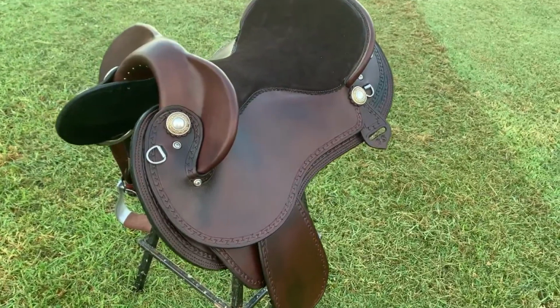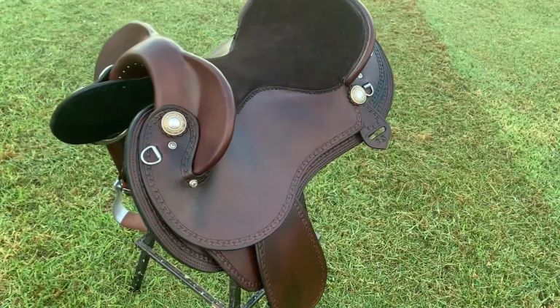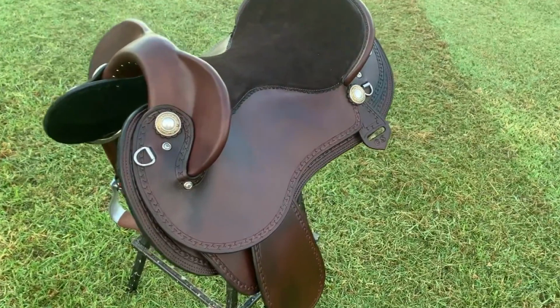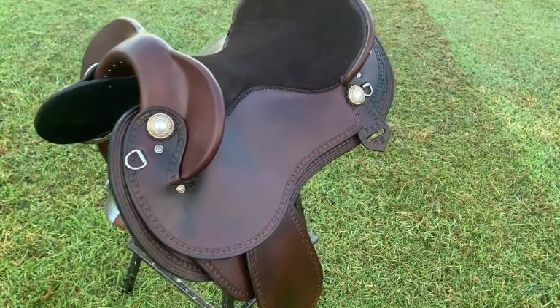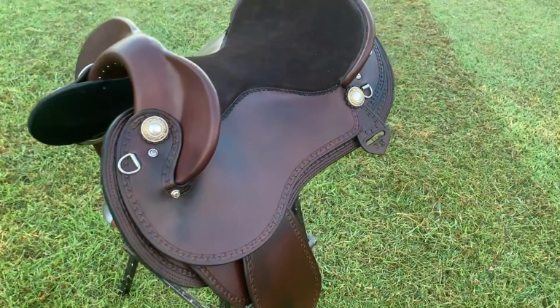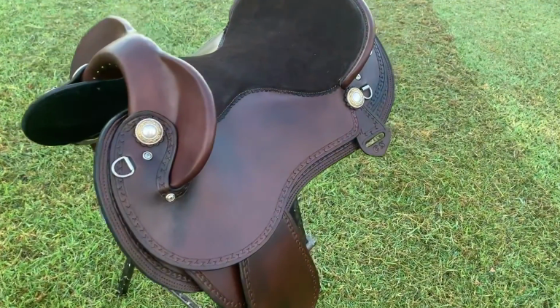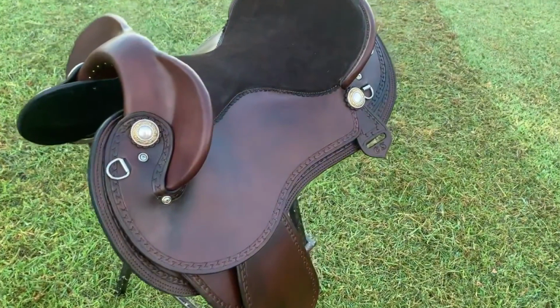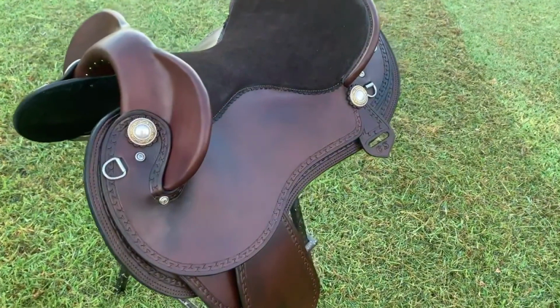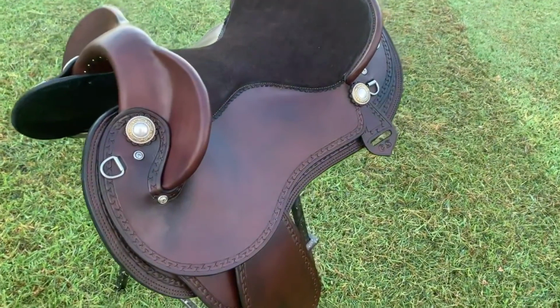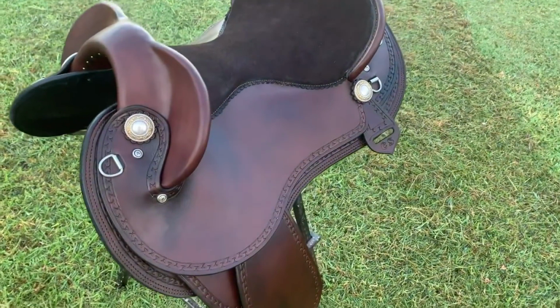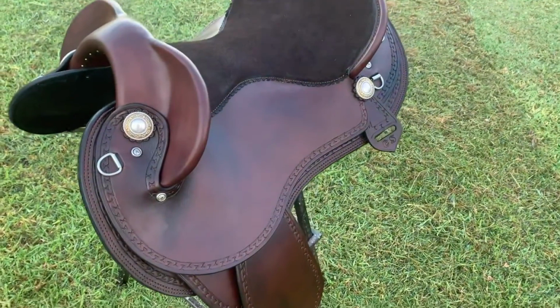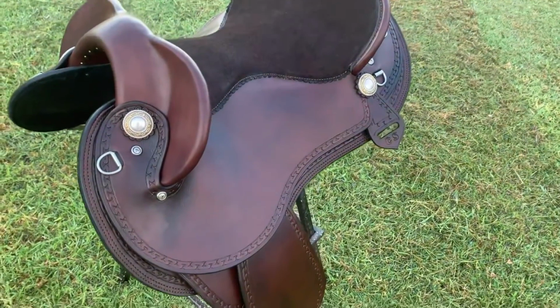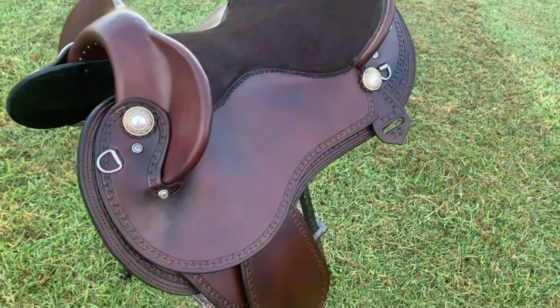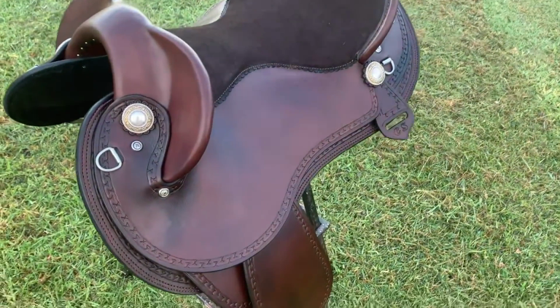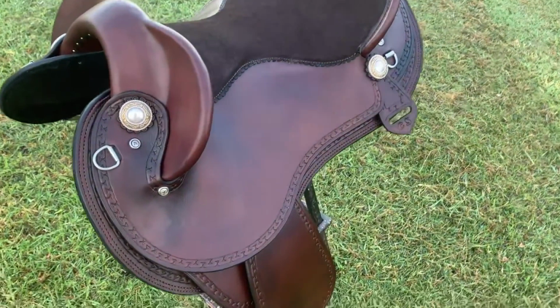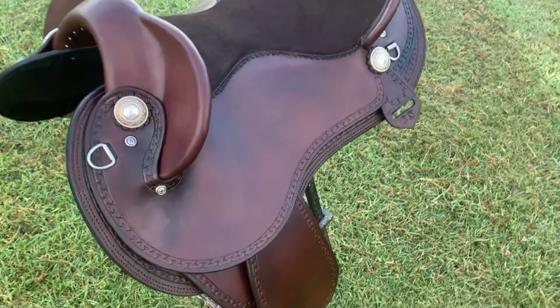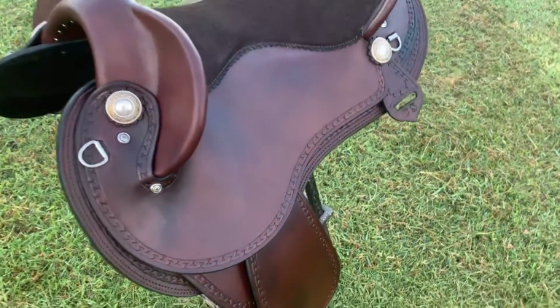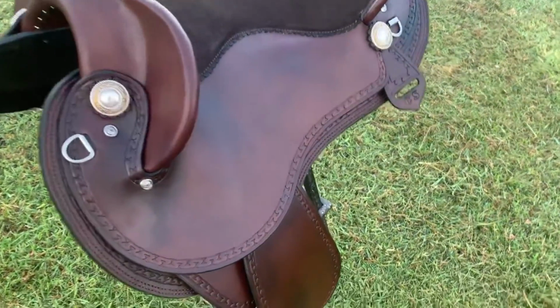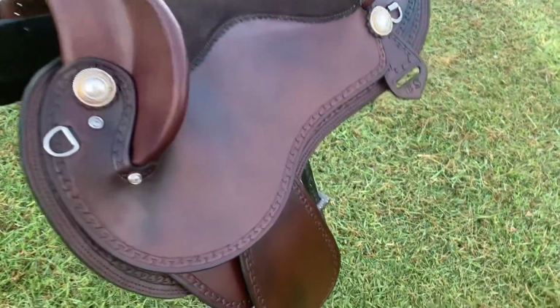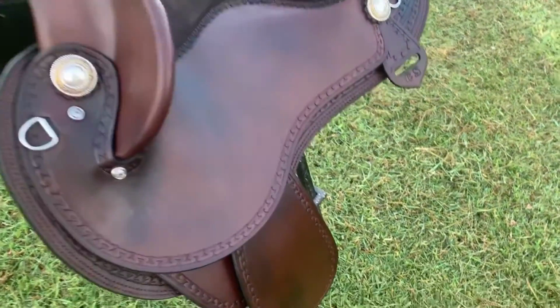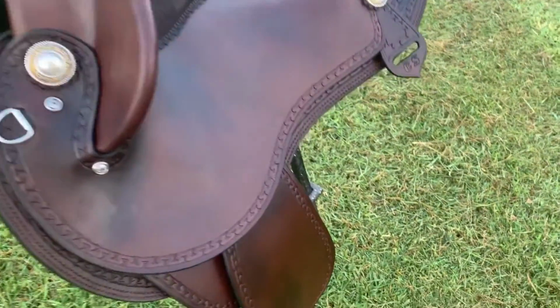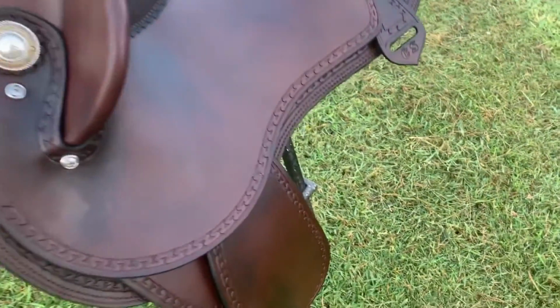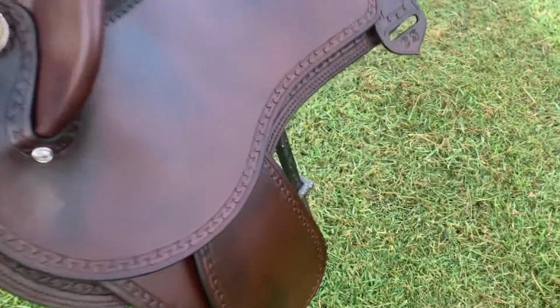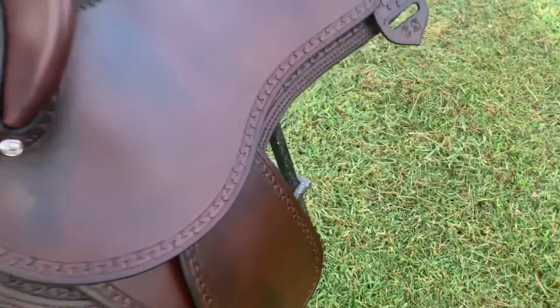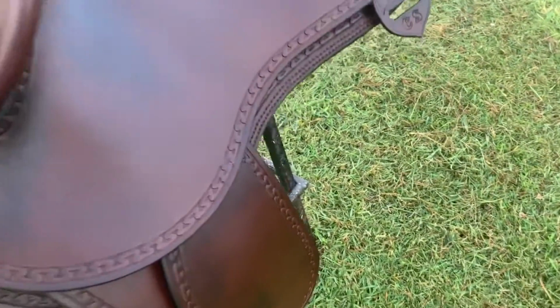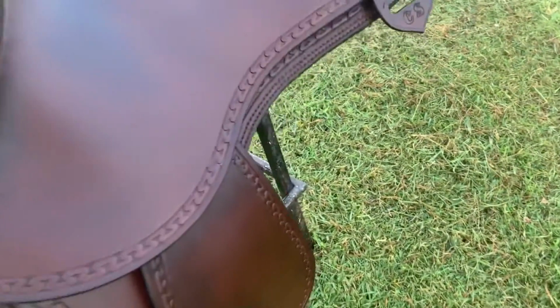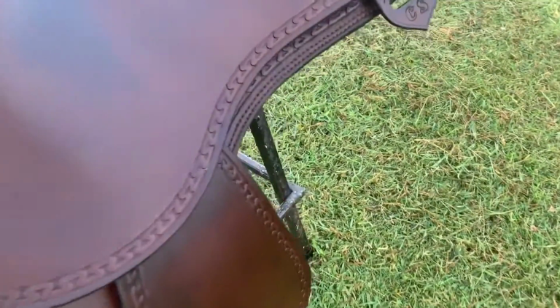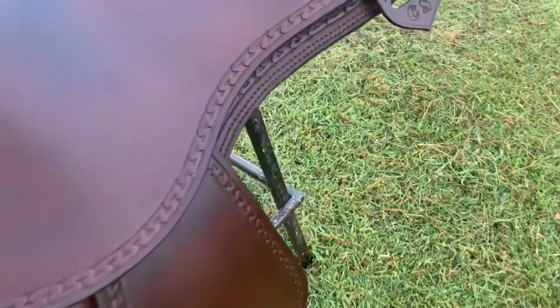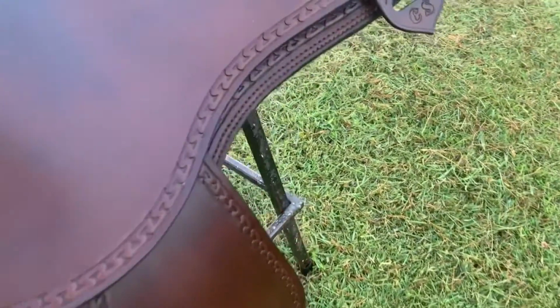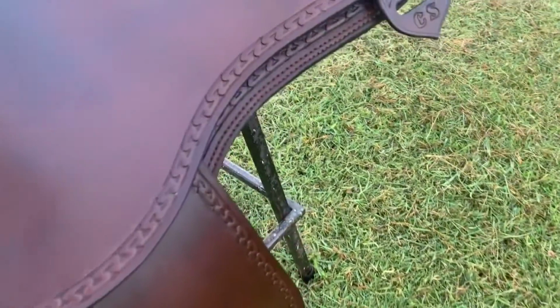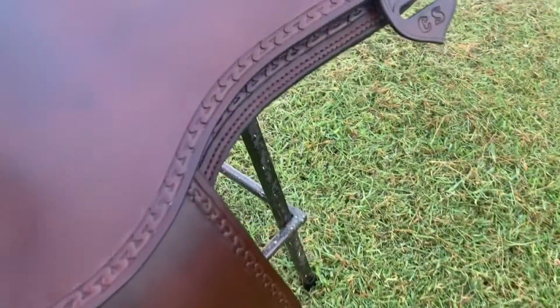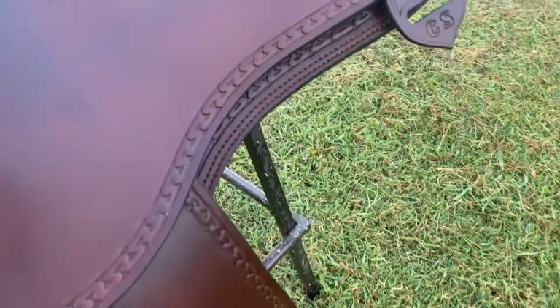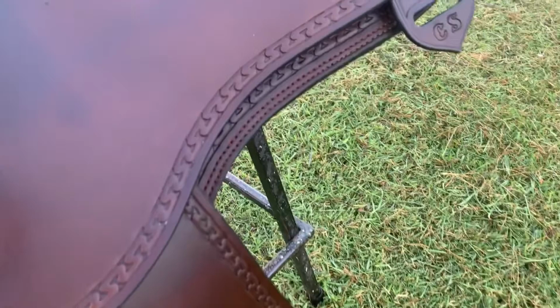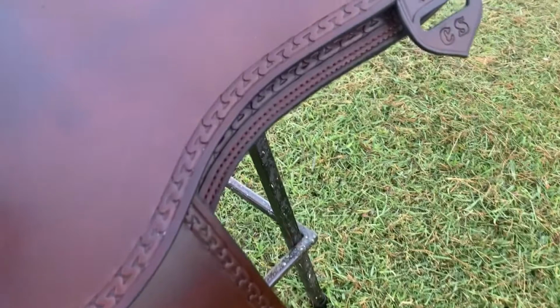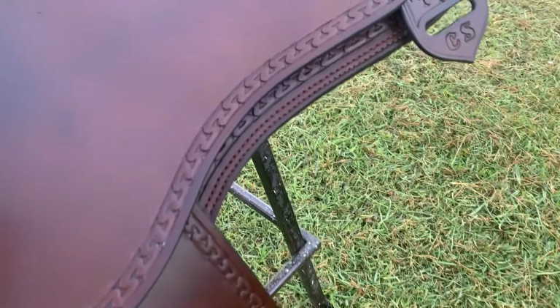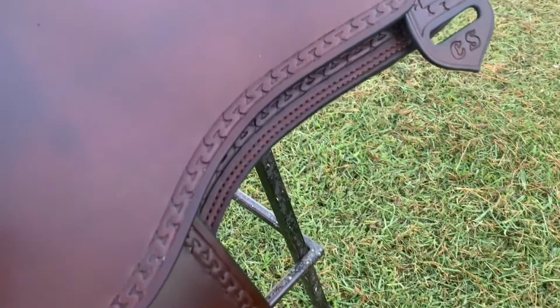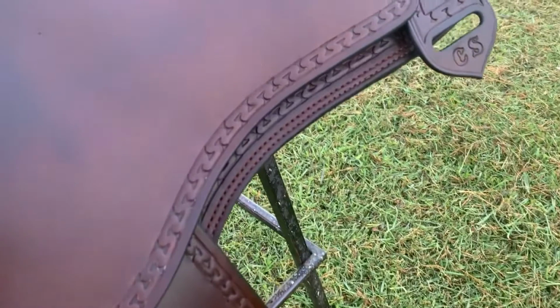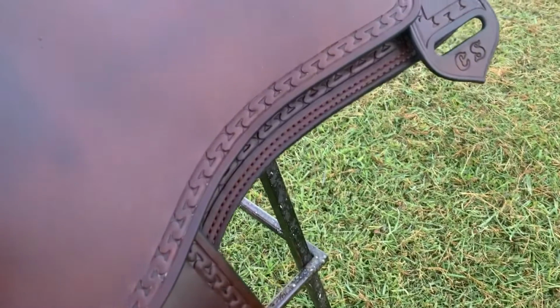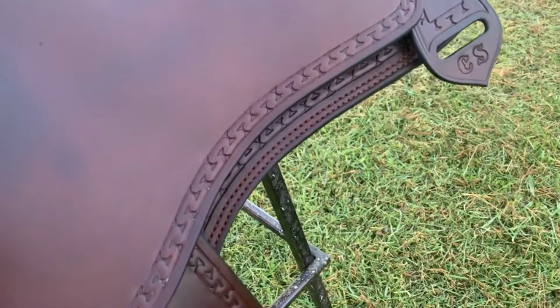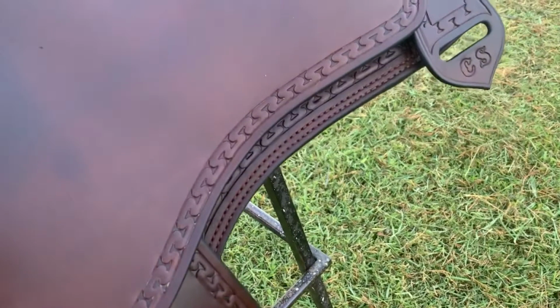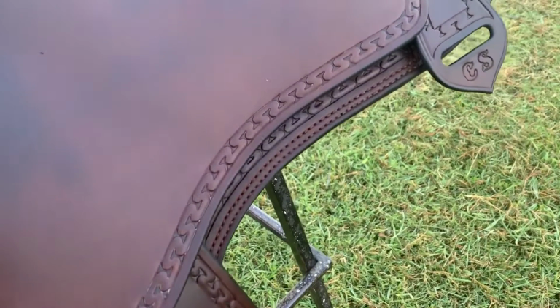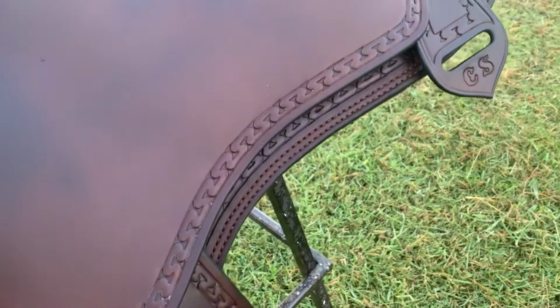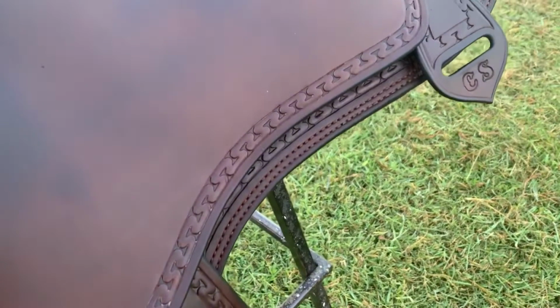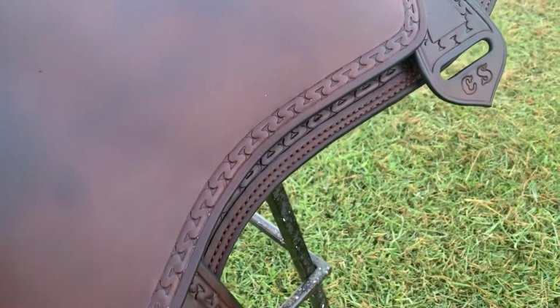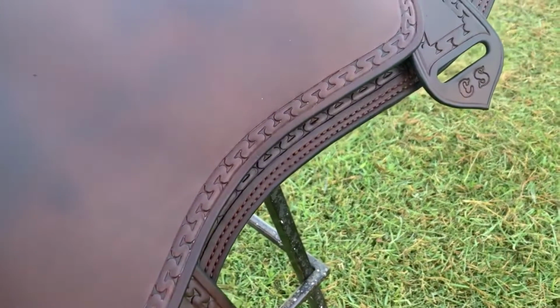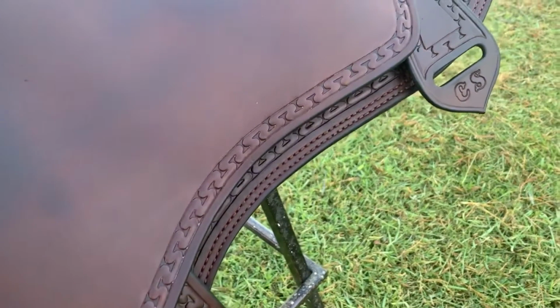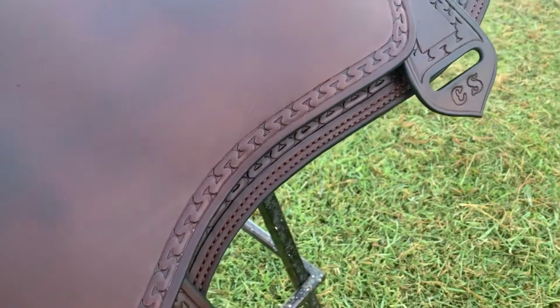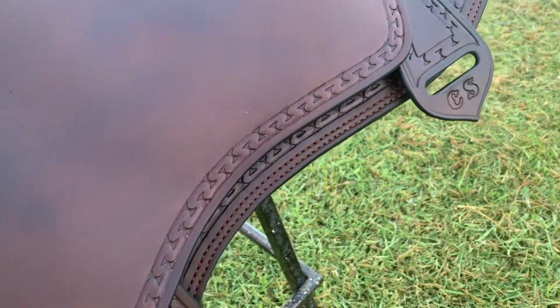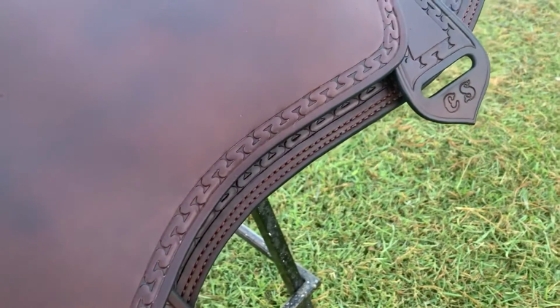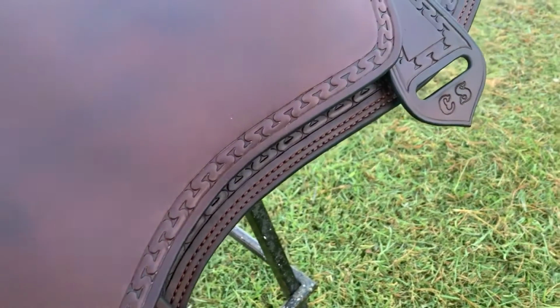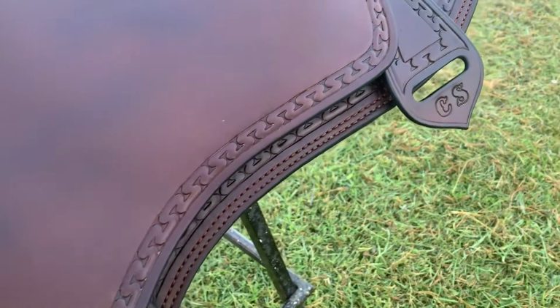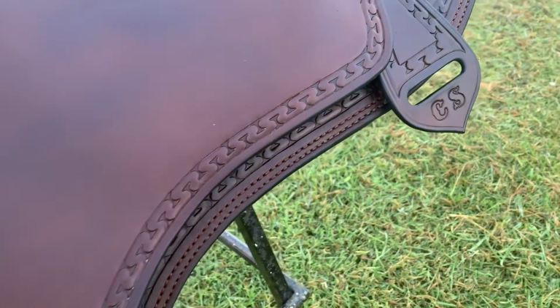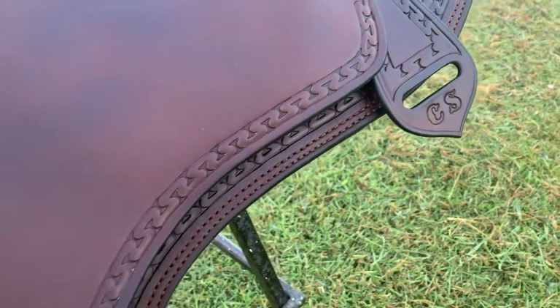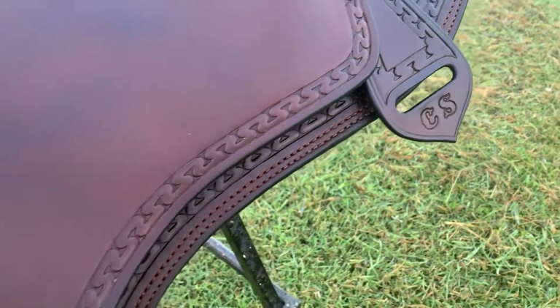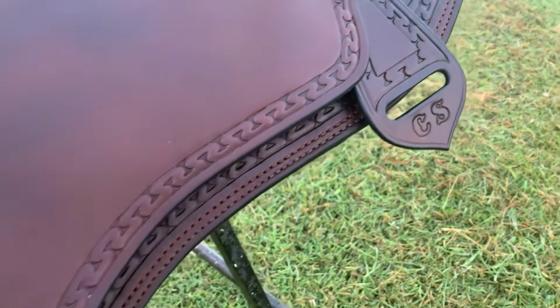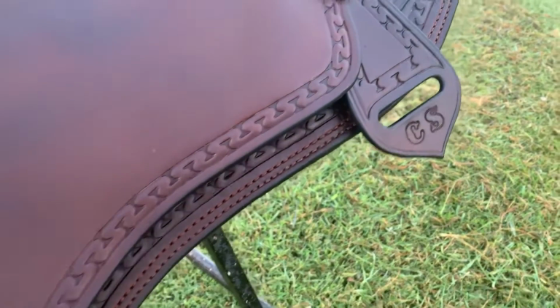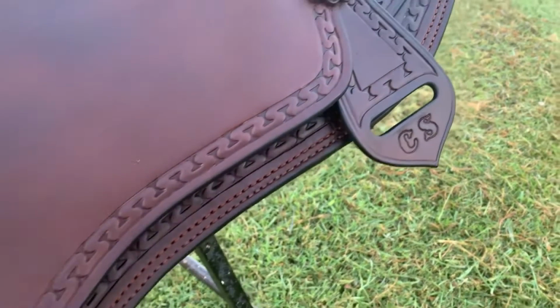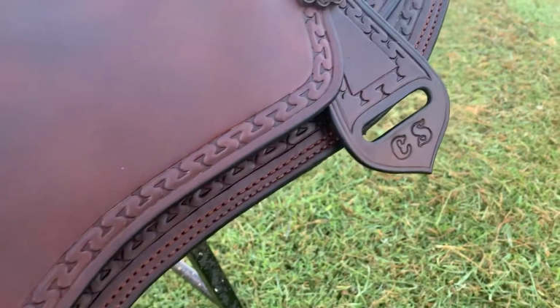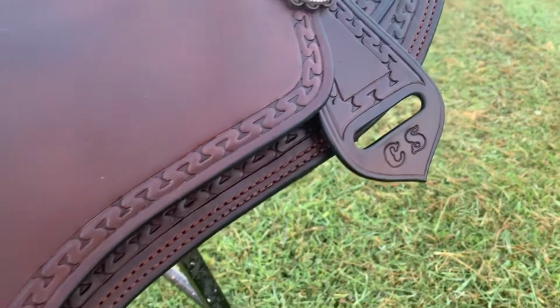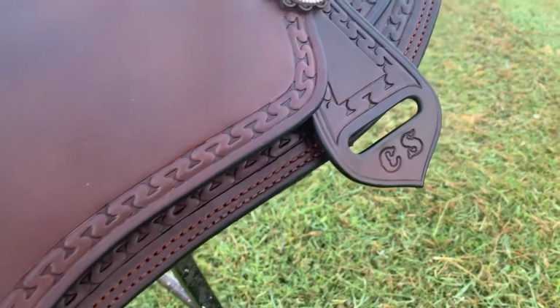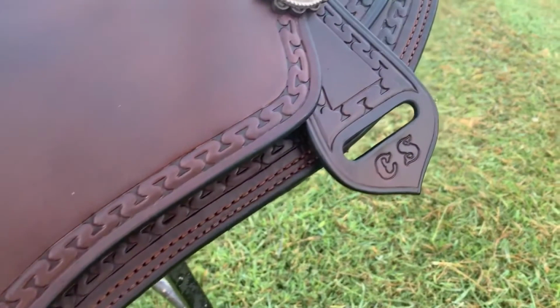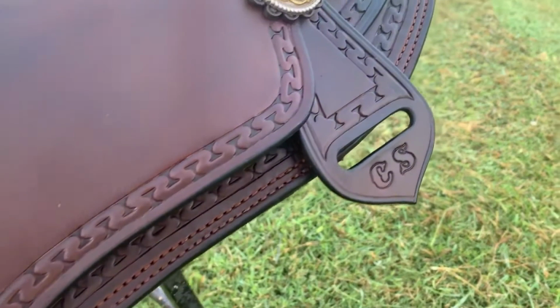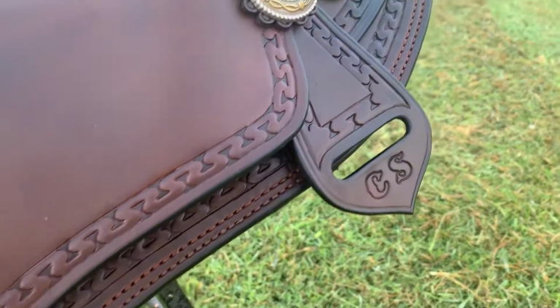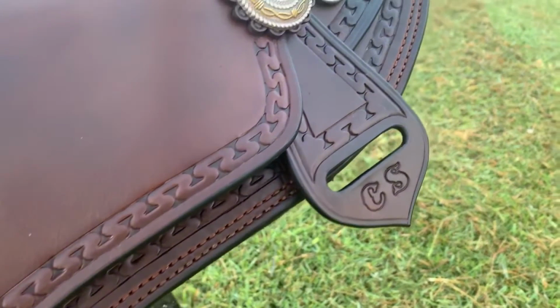I've done a border pattern around the edge of her entire saddle. Here's a close up of her initials on her latigo holder and the rear concho.